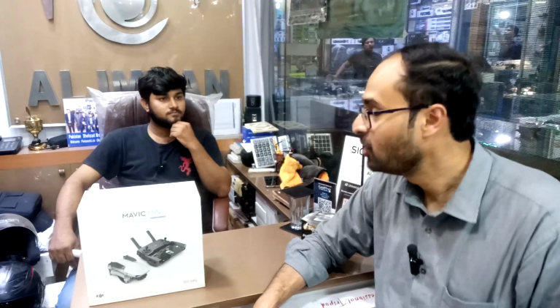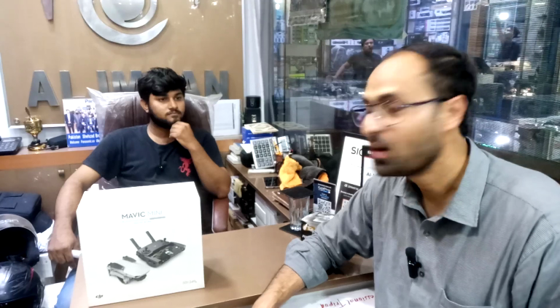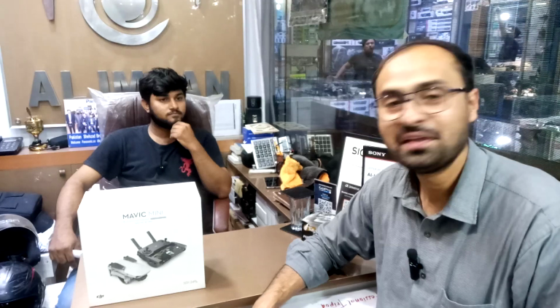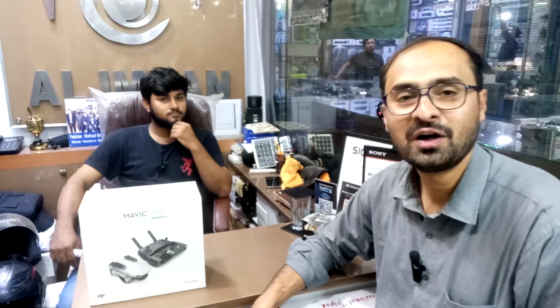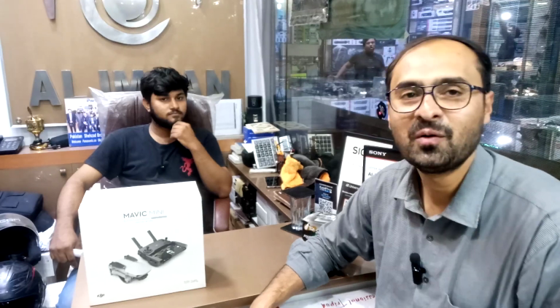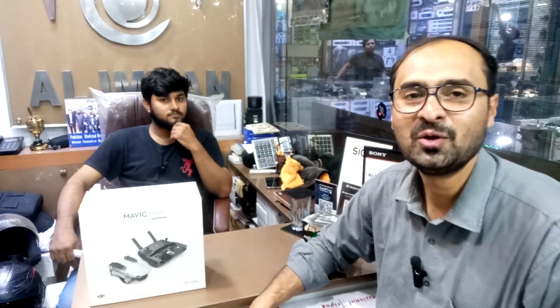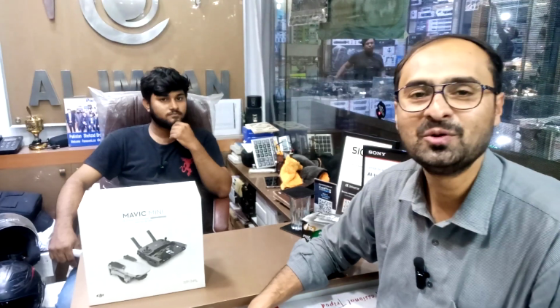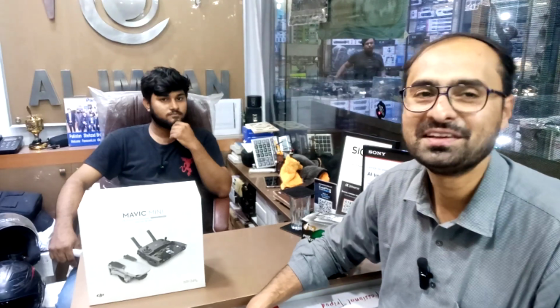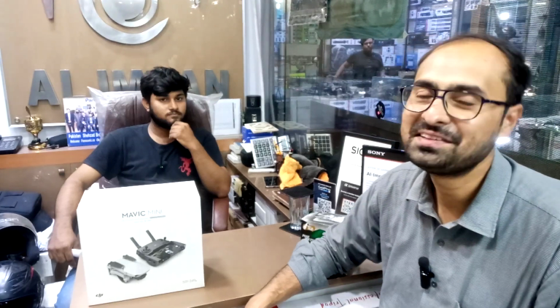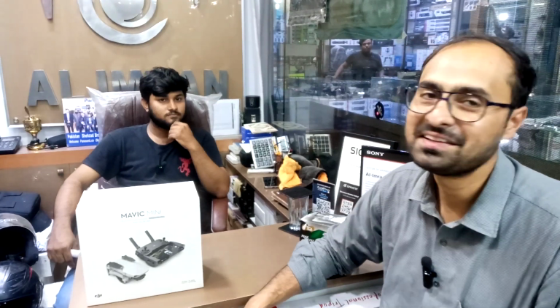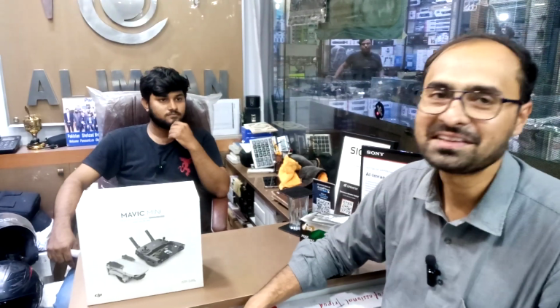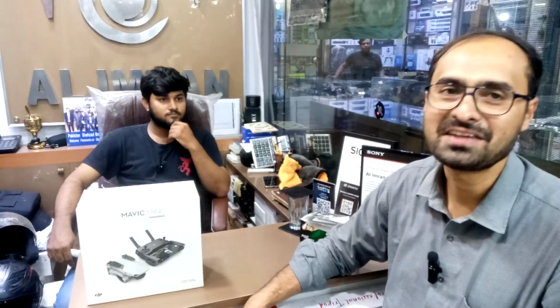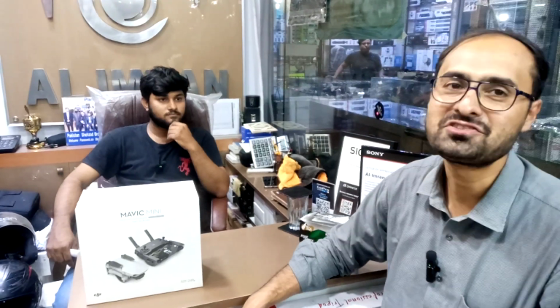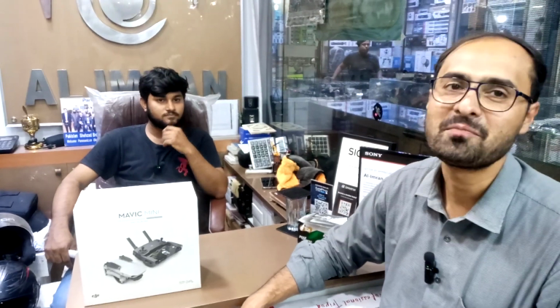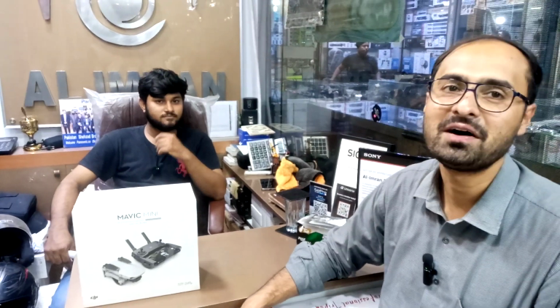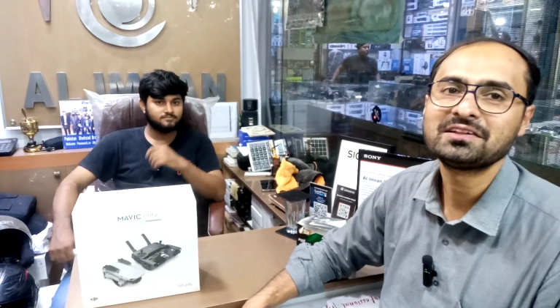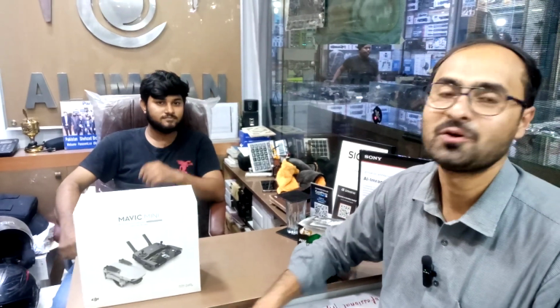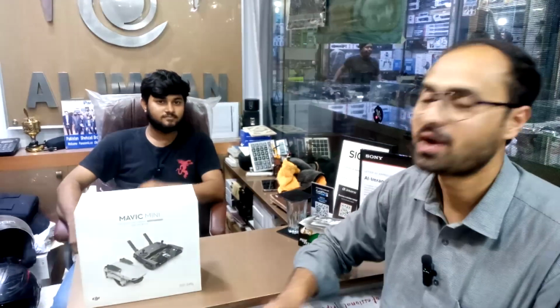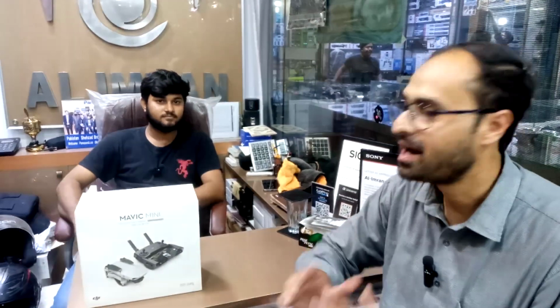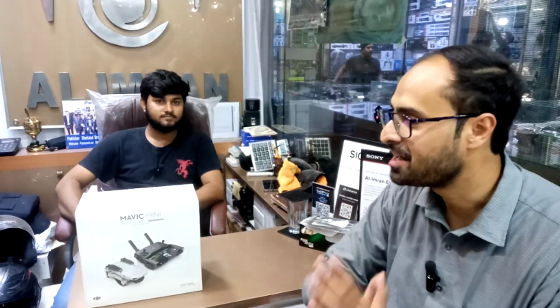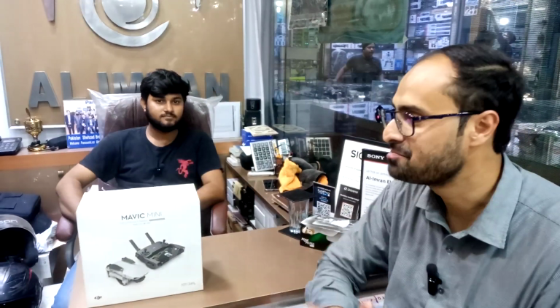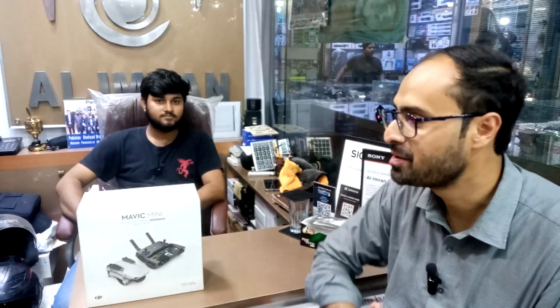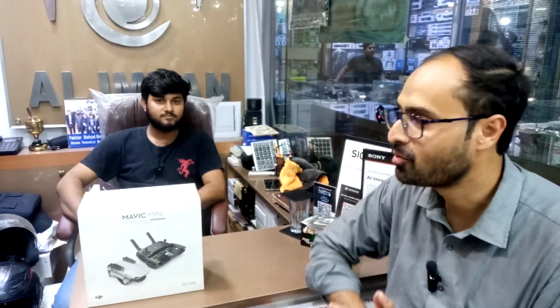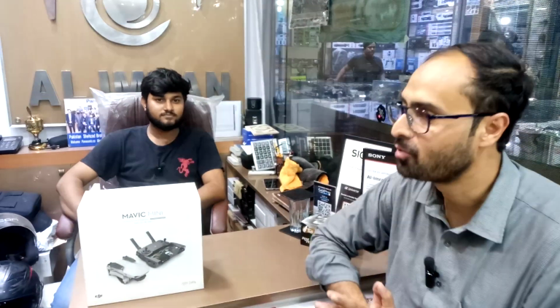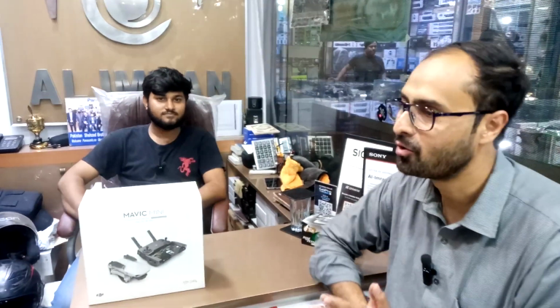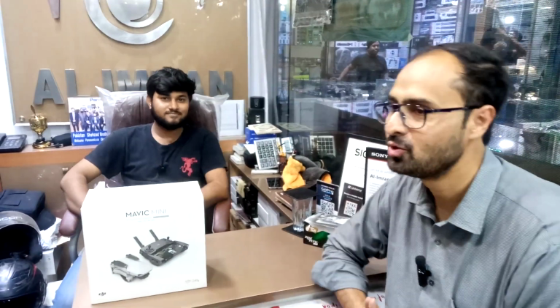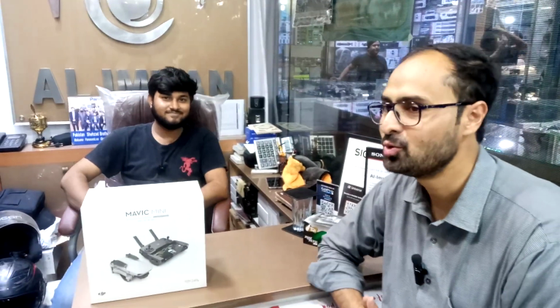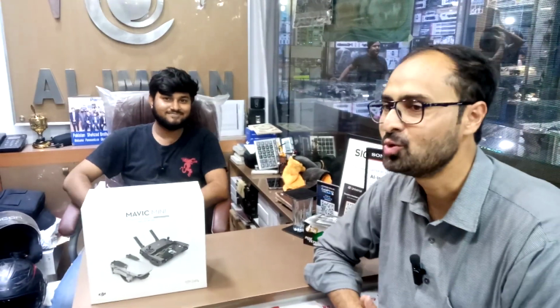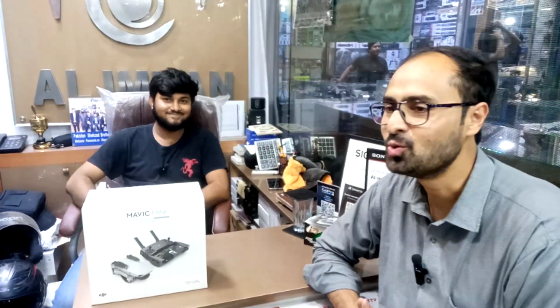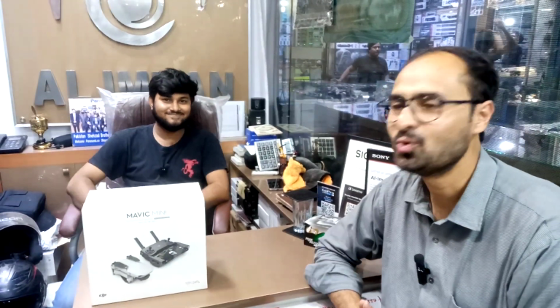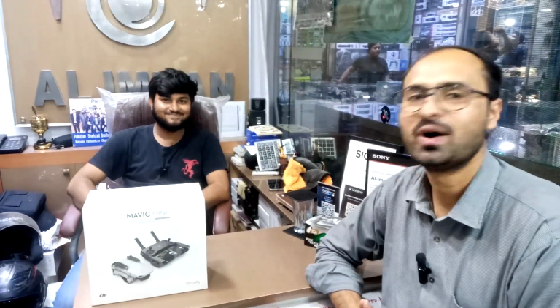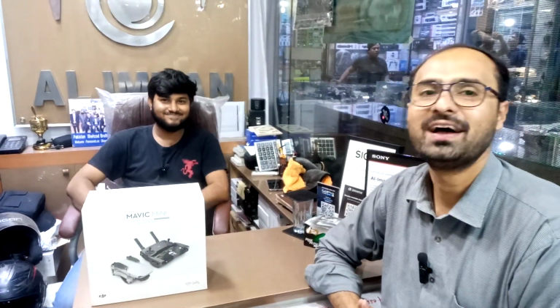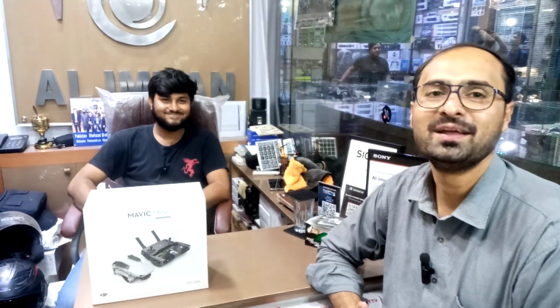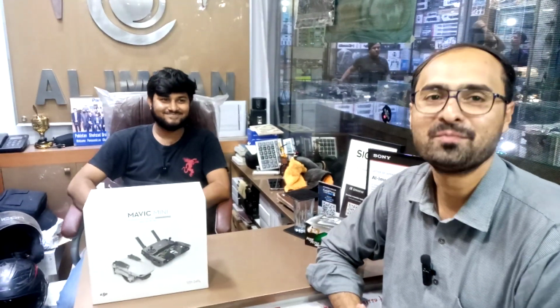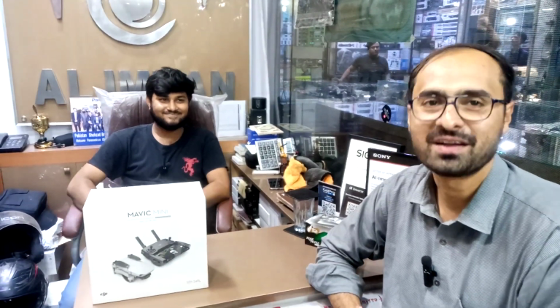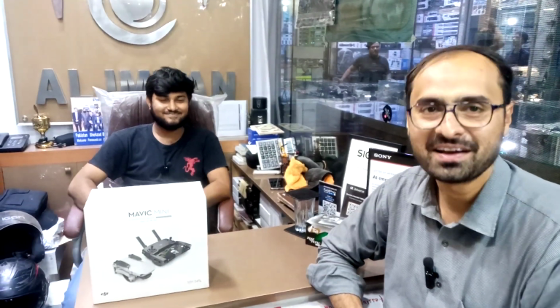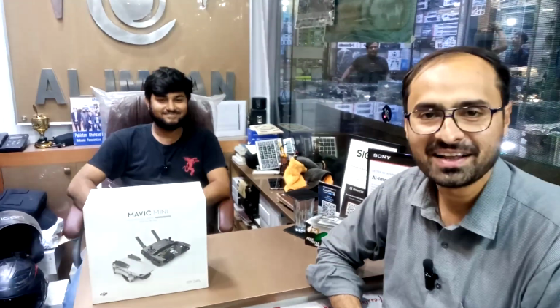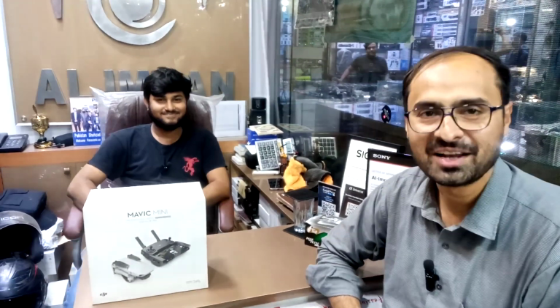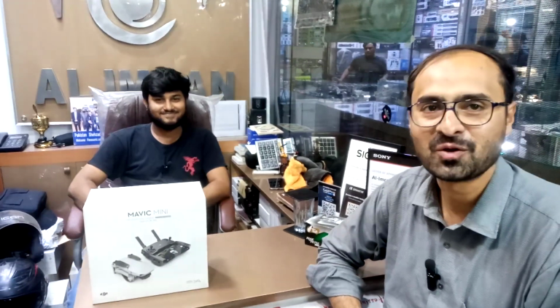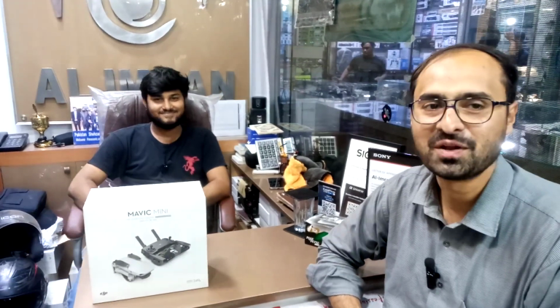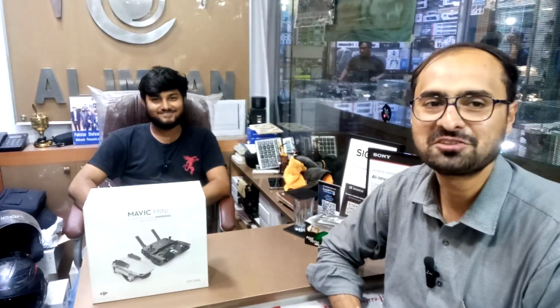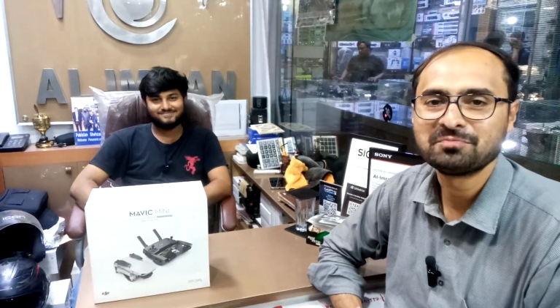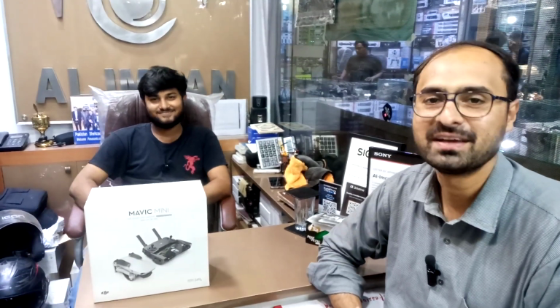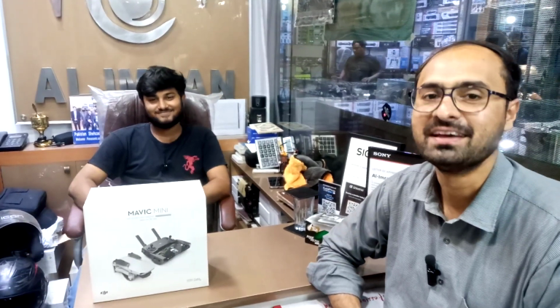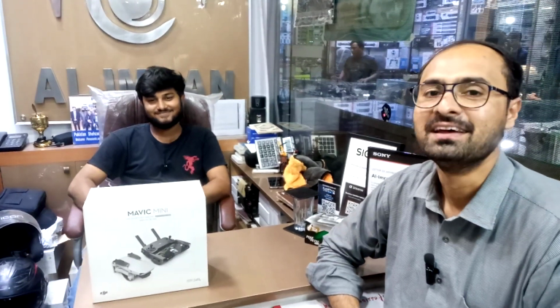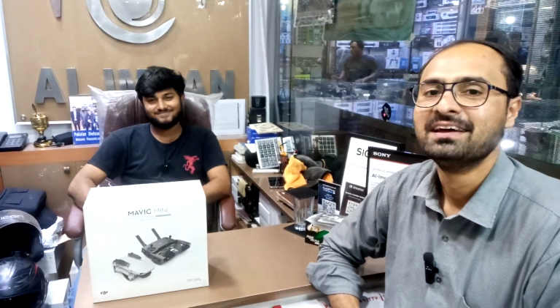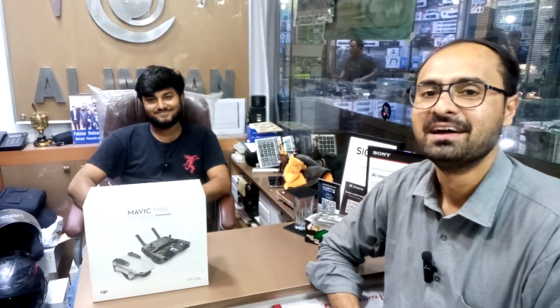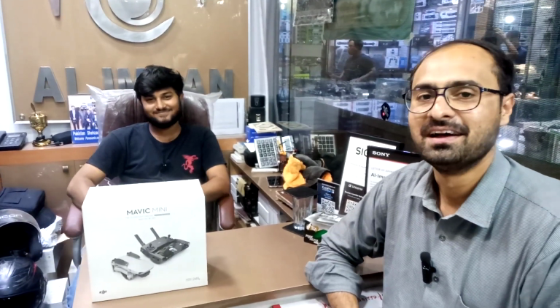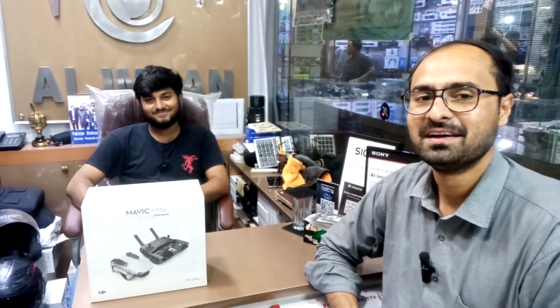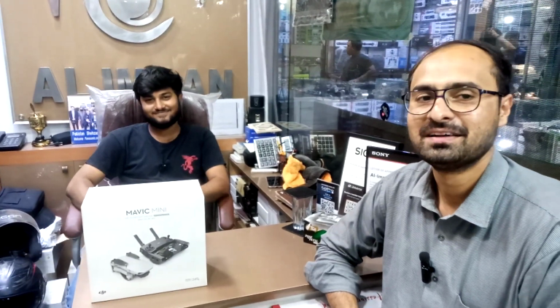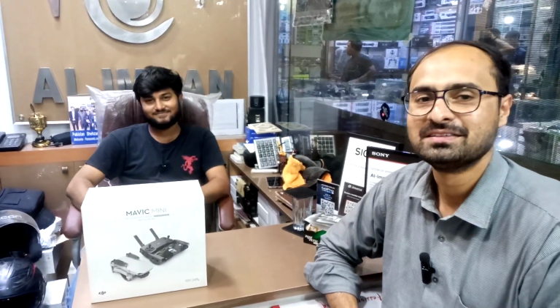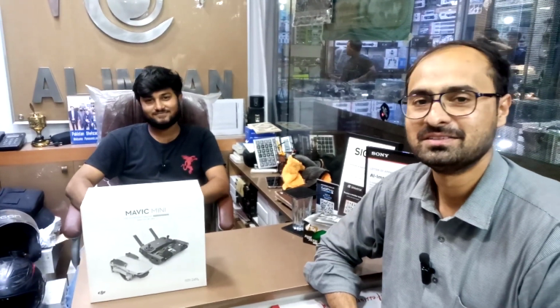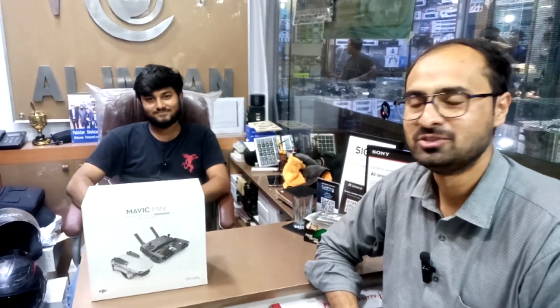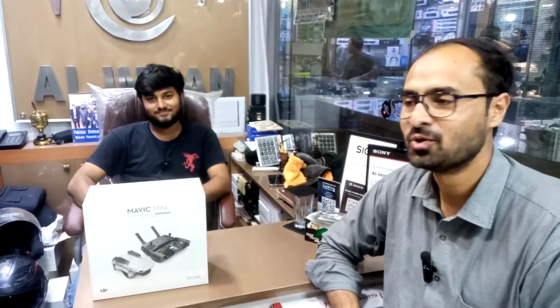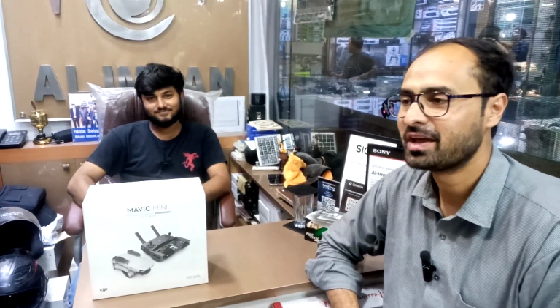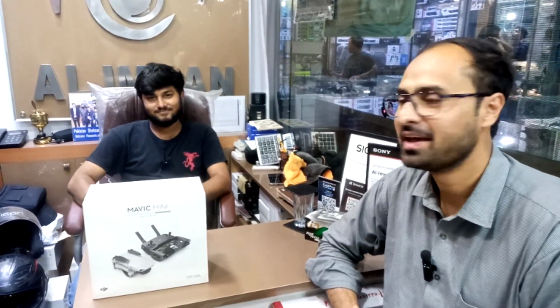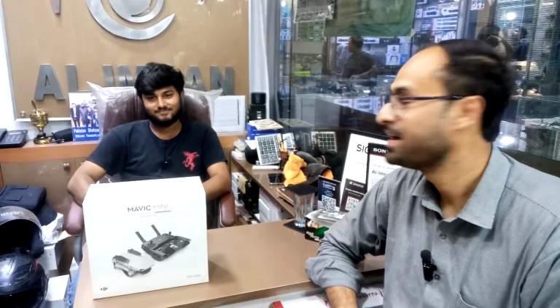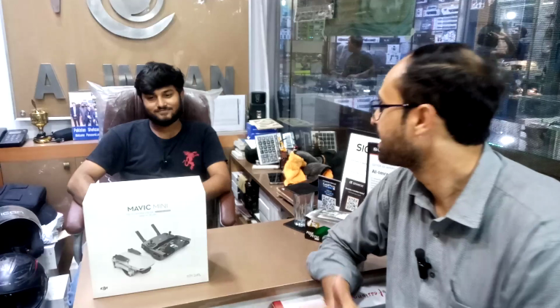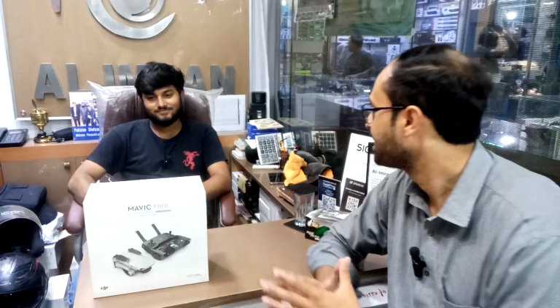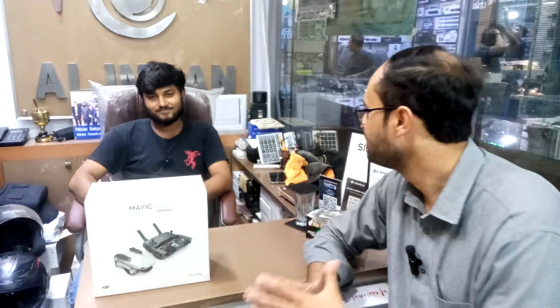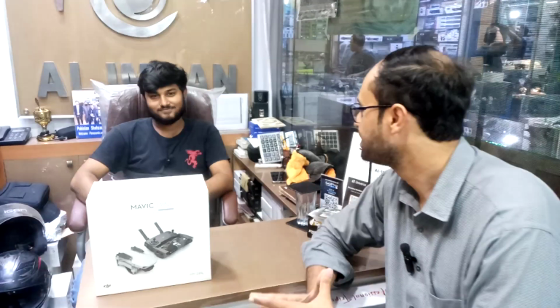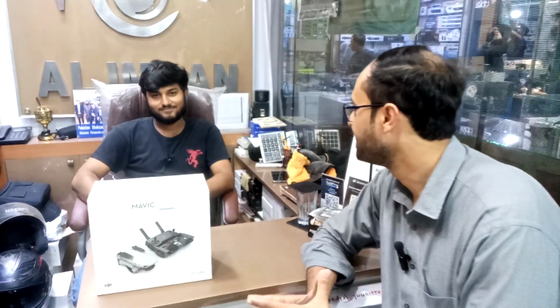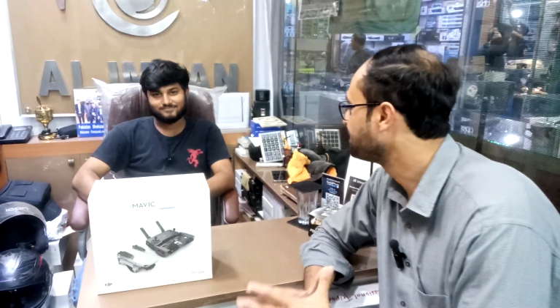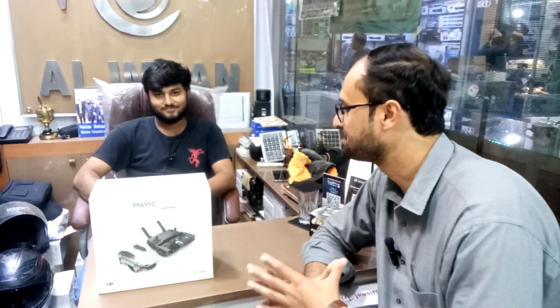Hello guys, how are you? This is Hasan Shabazz and I'm here in Al Imran Electronics in the U.S.A.K.E.M. Center.